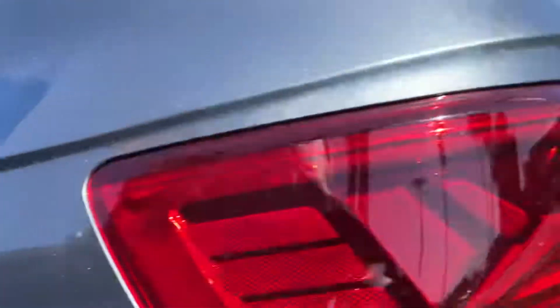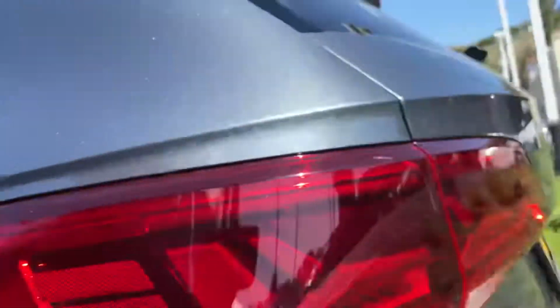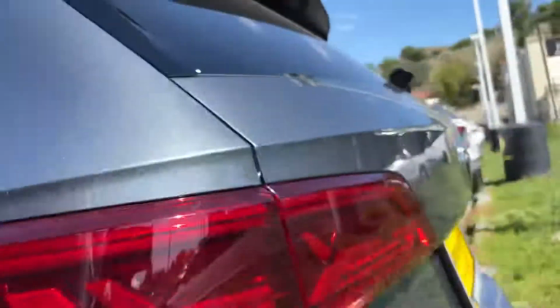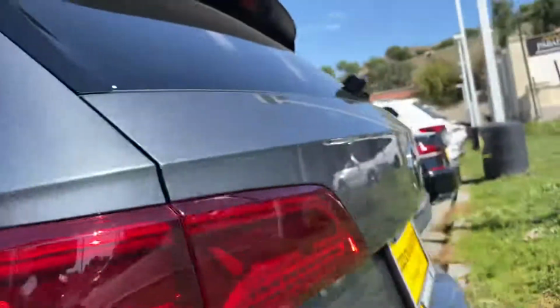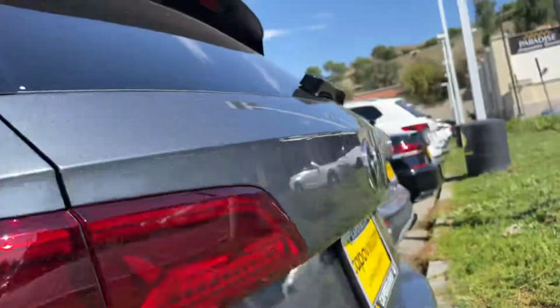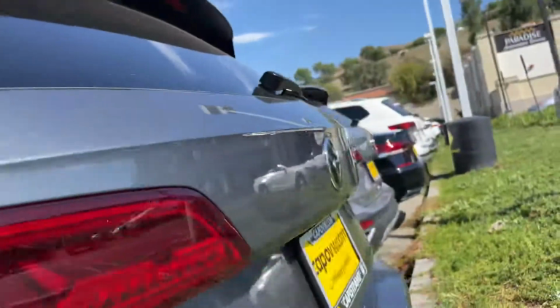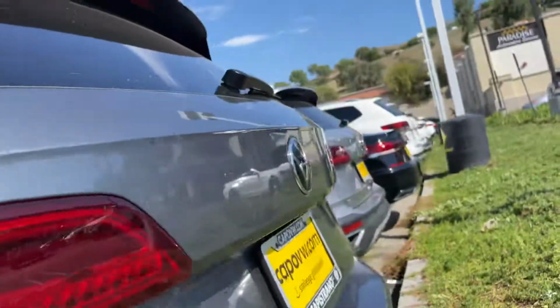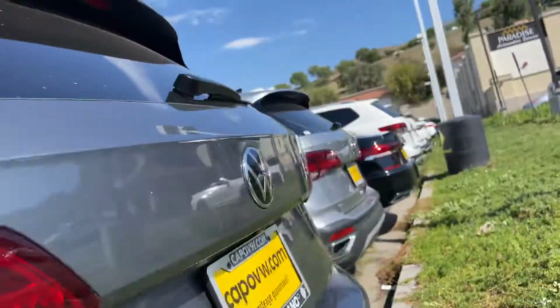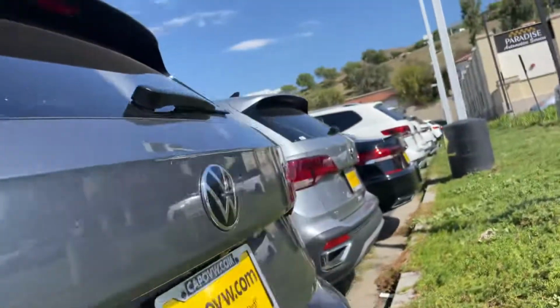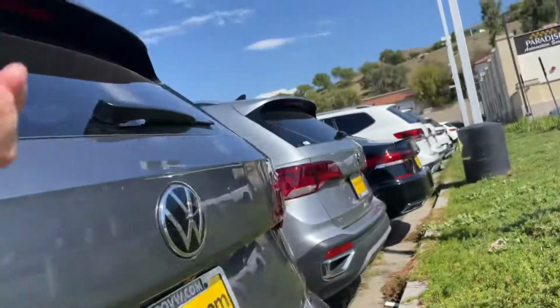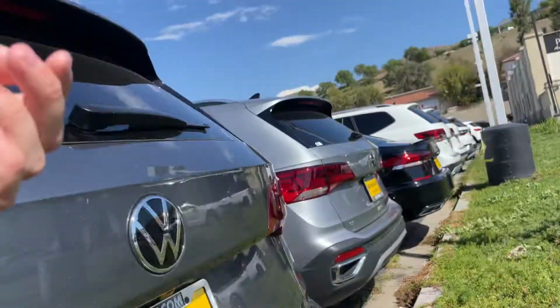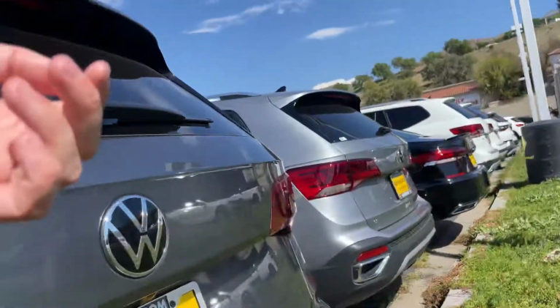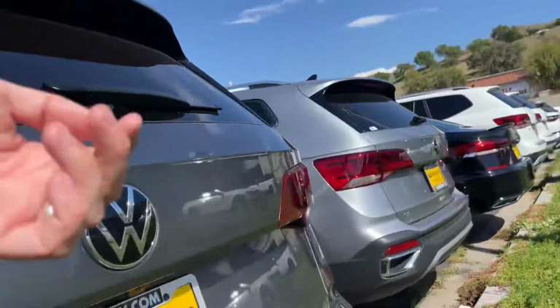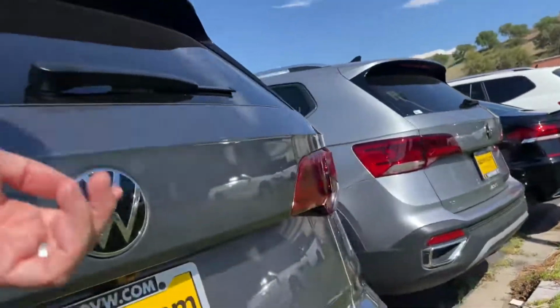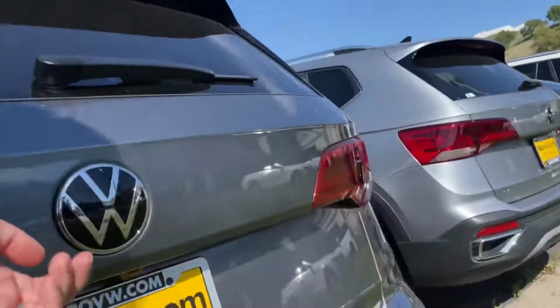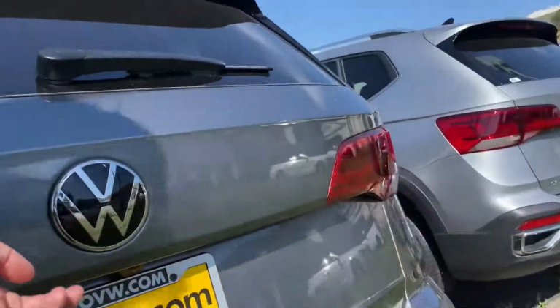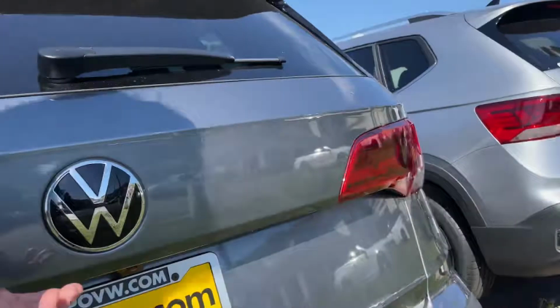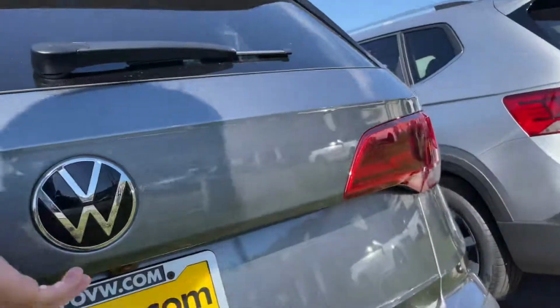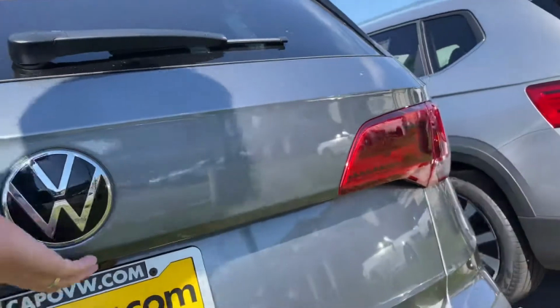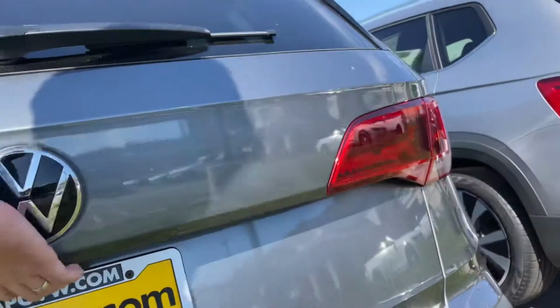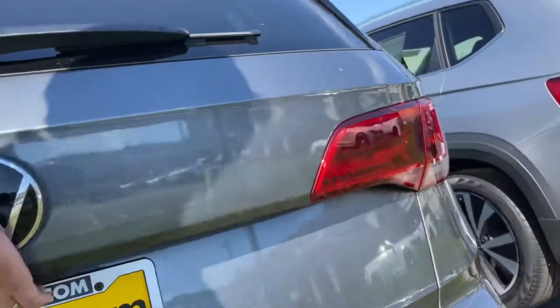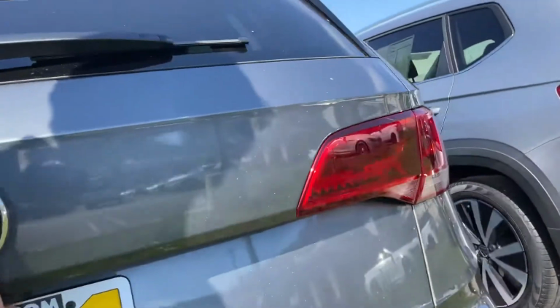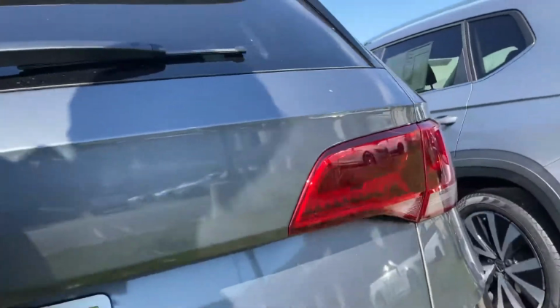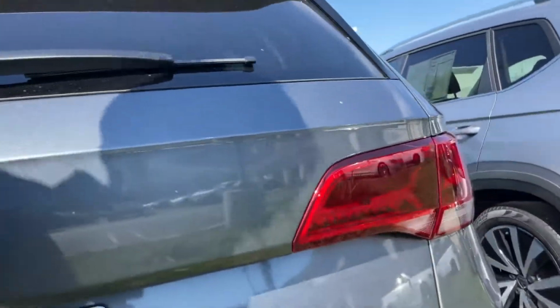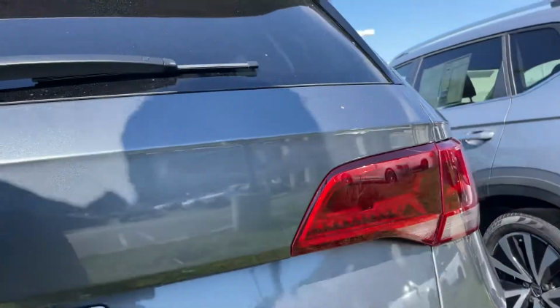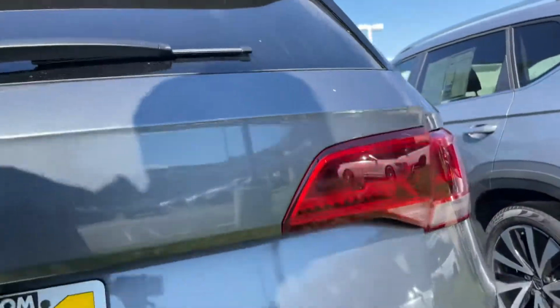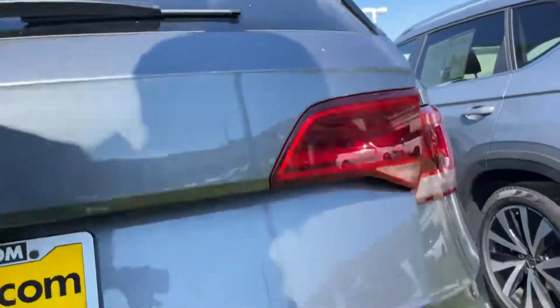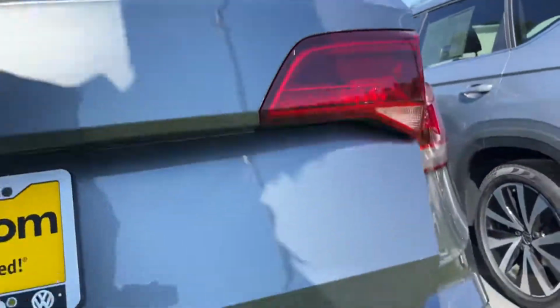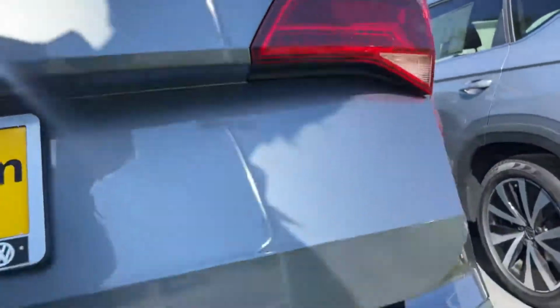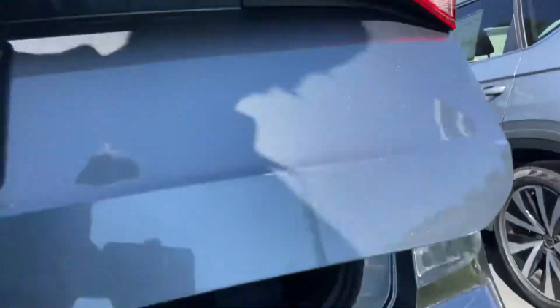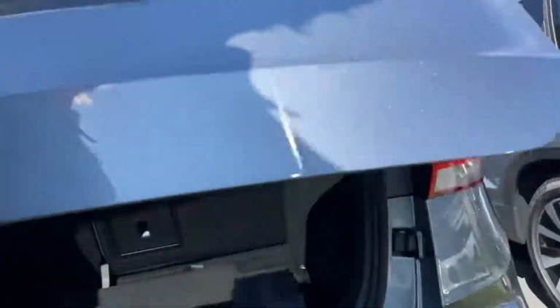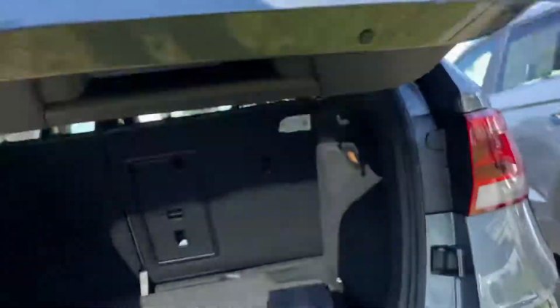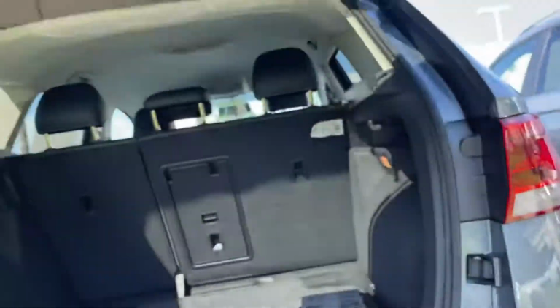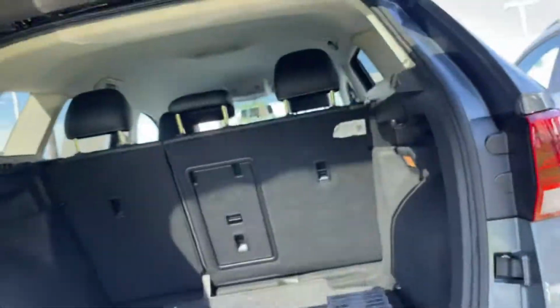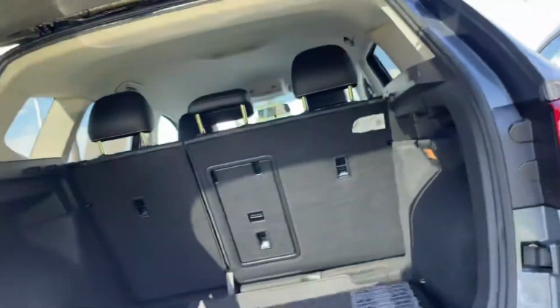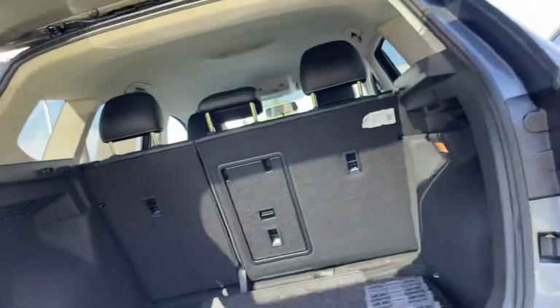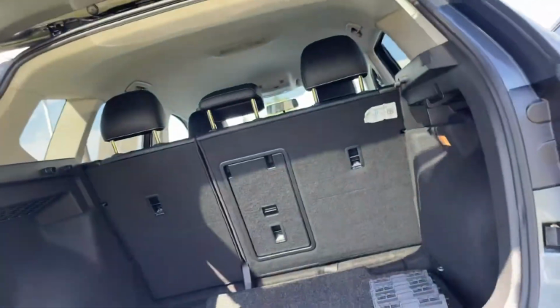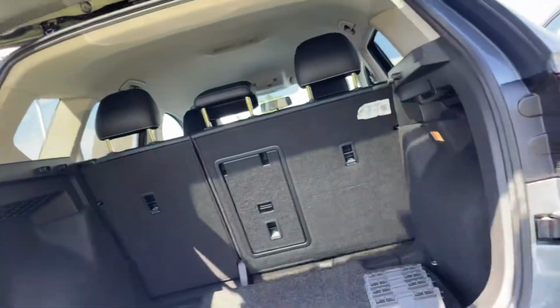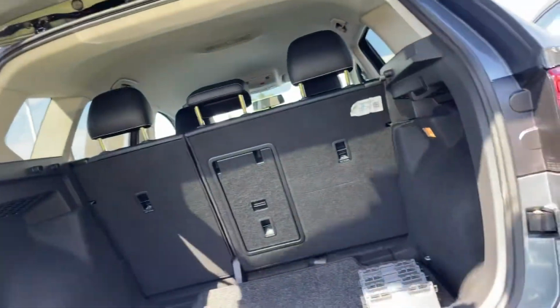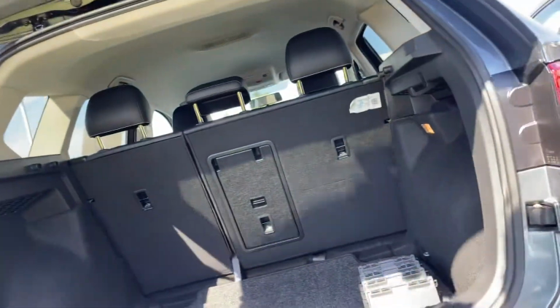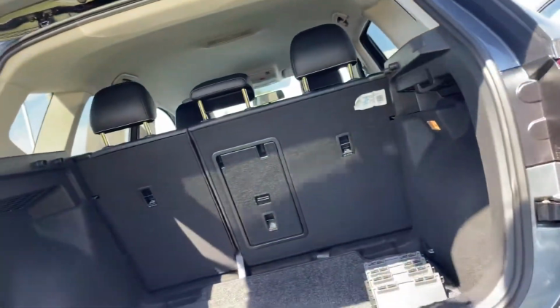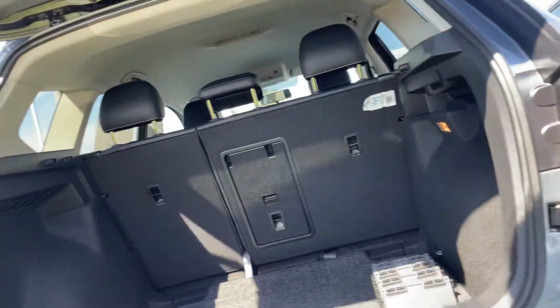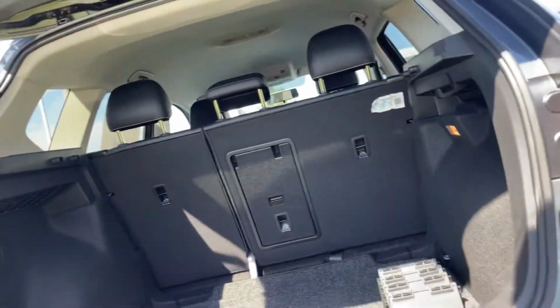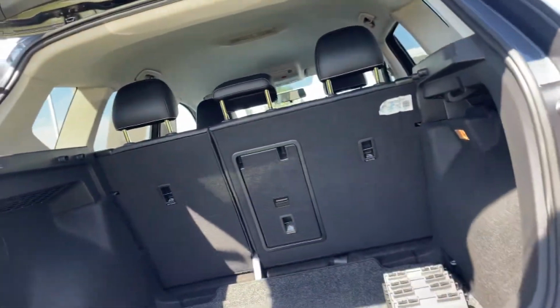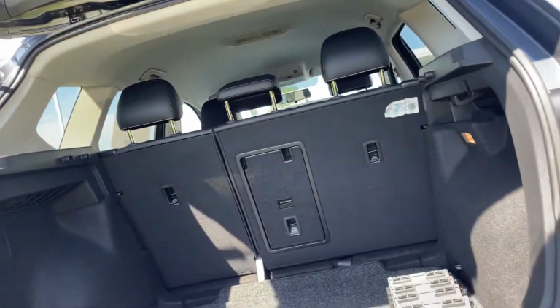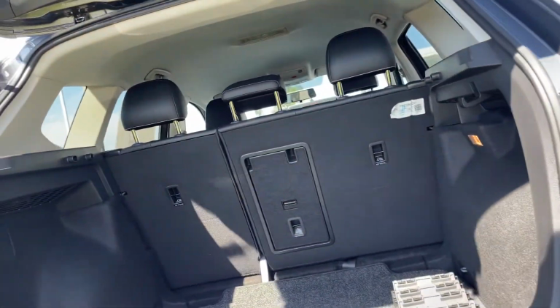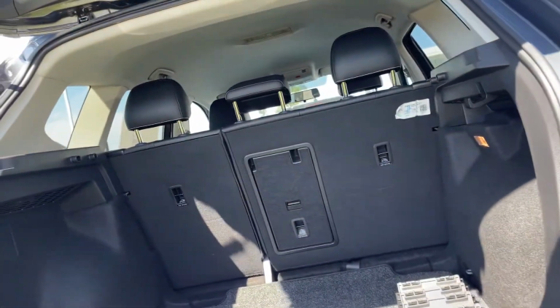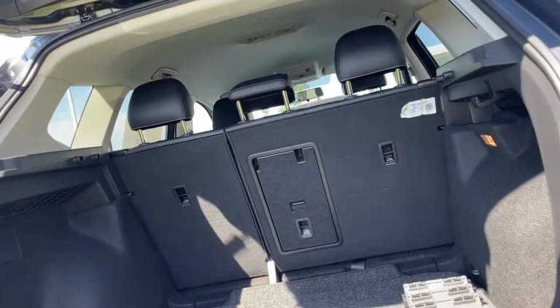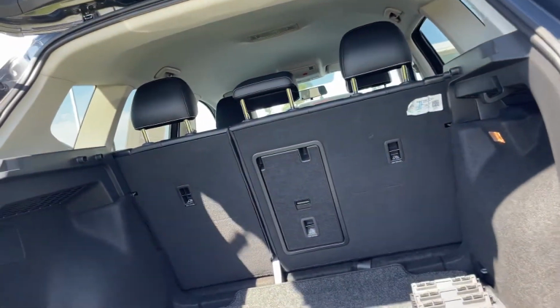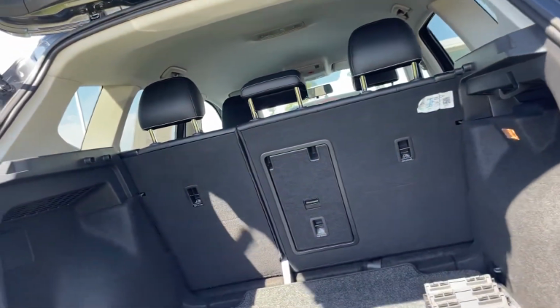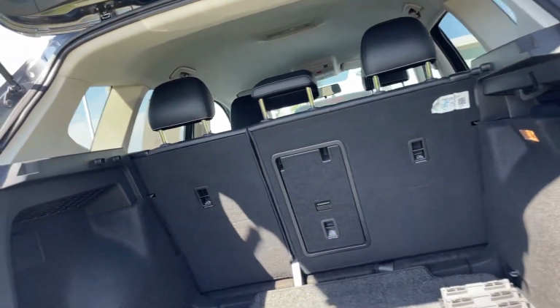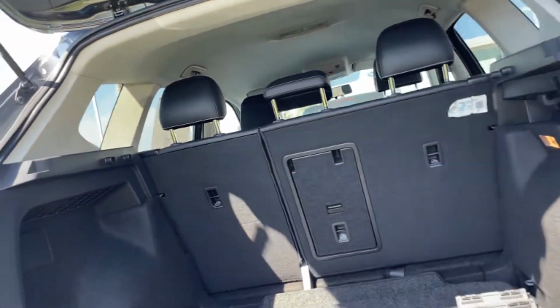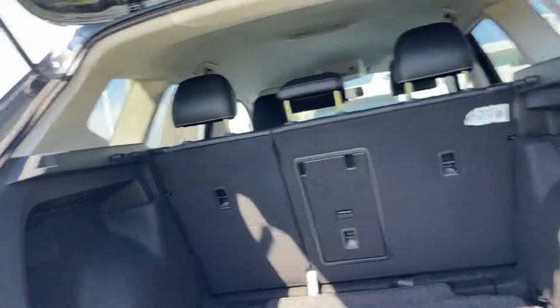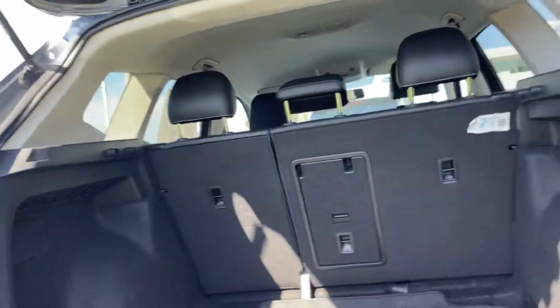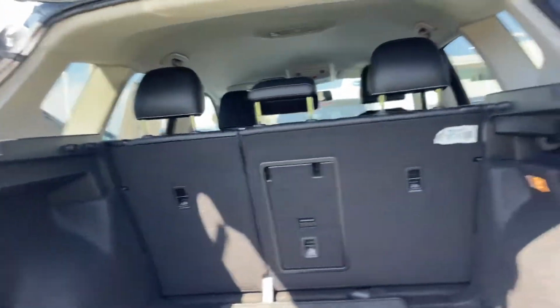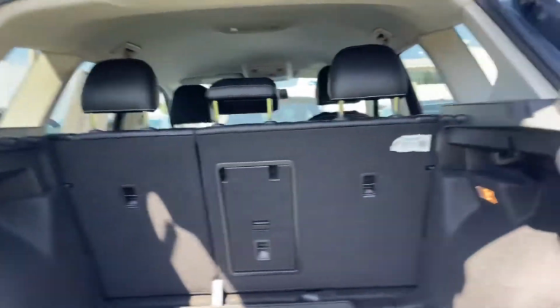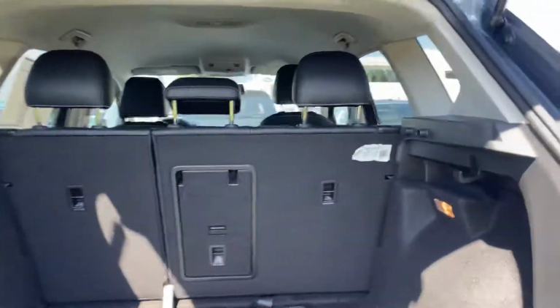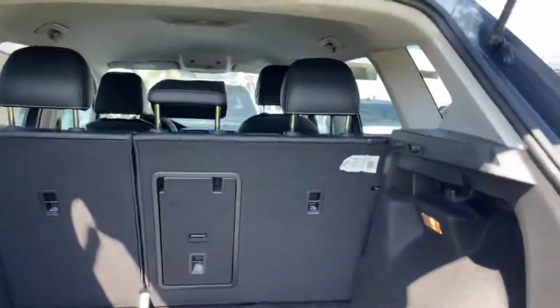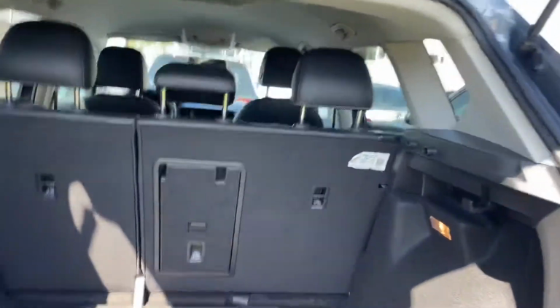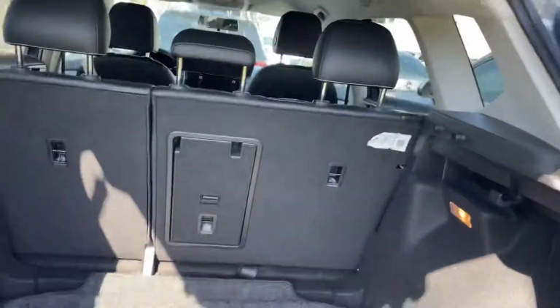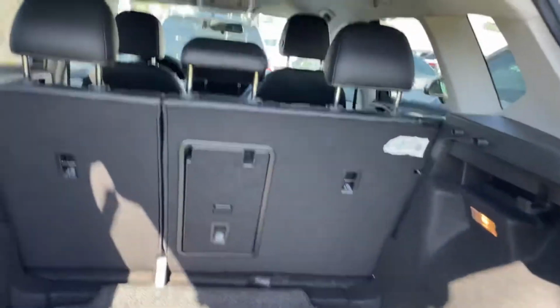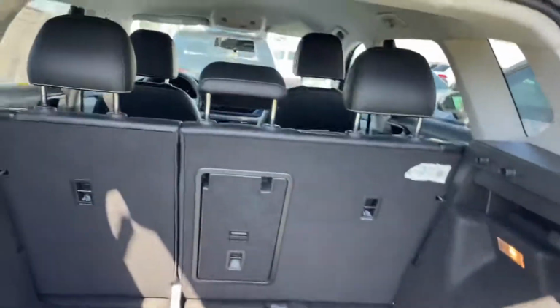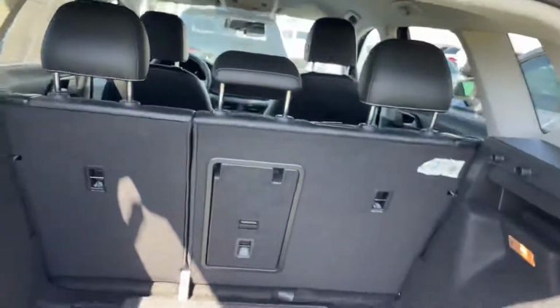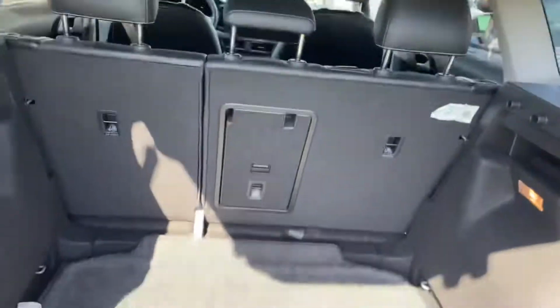And then lastly, coming around the boot. Some nice space and storage back here.